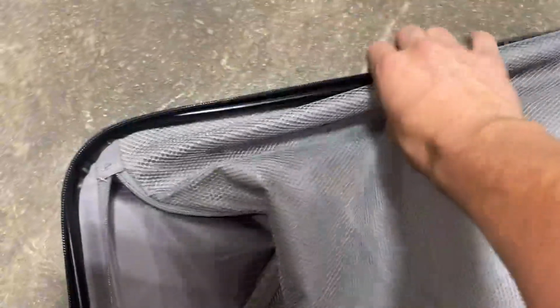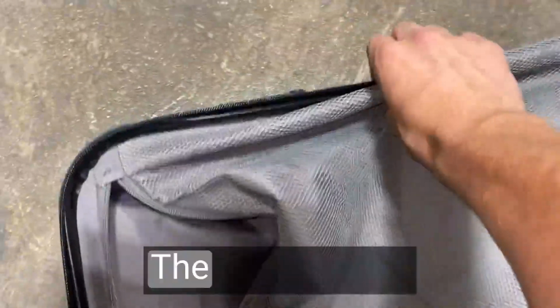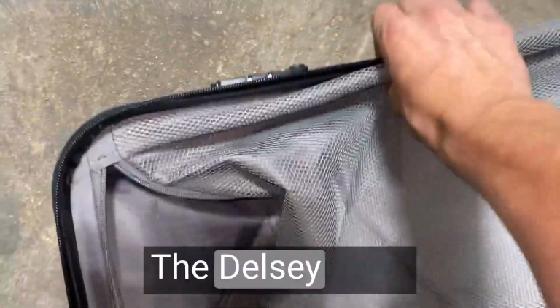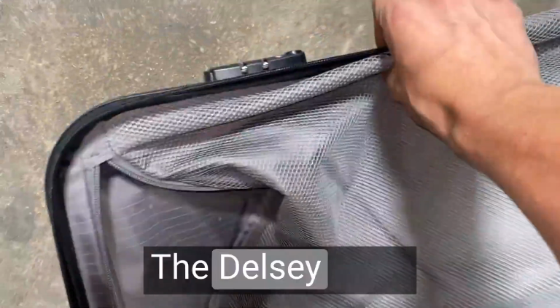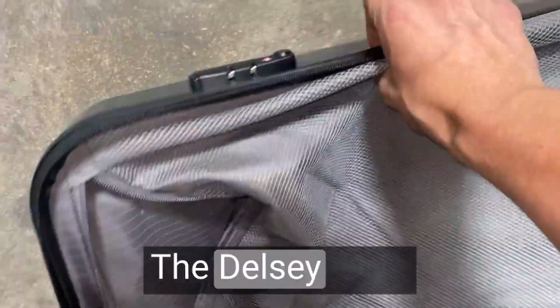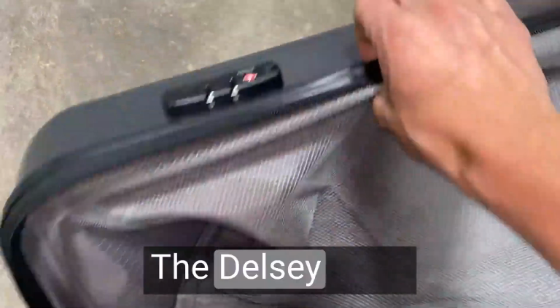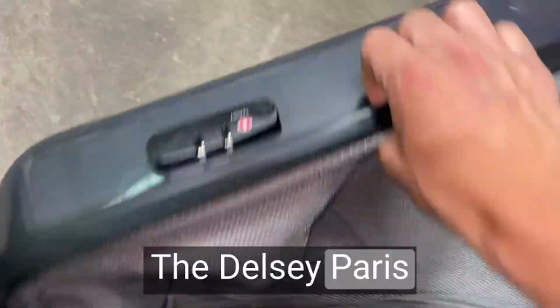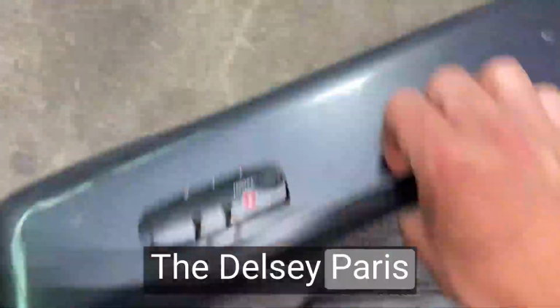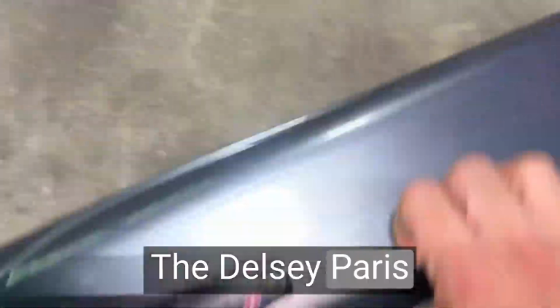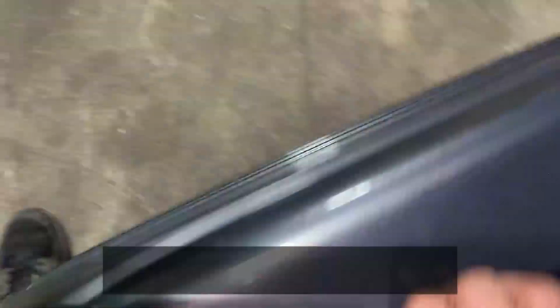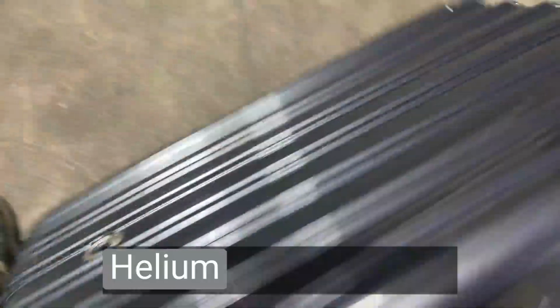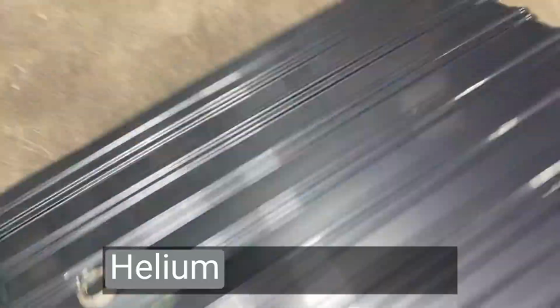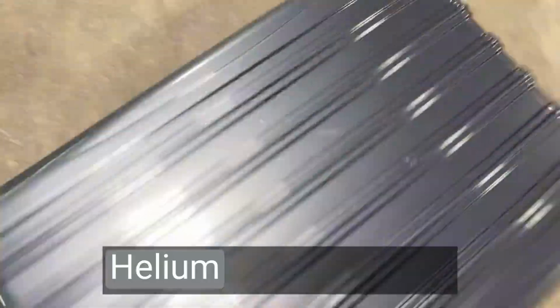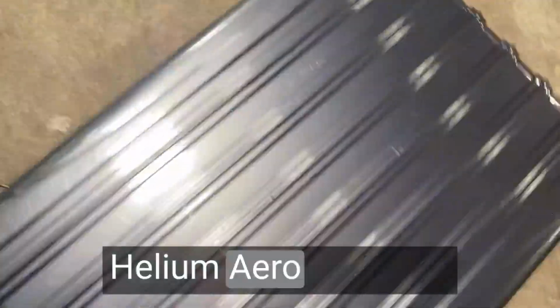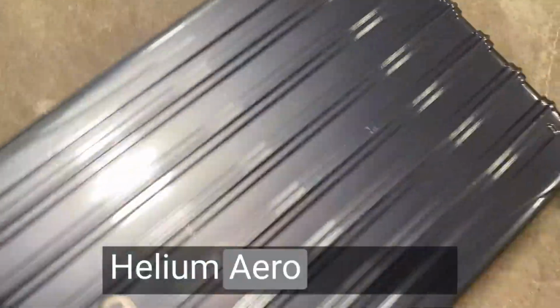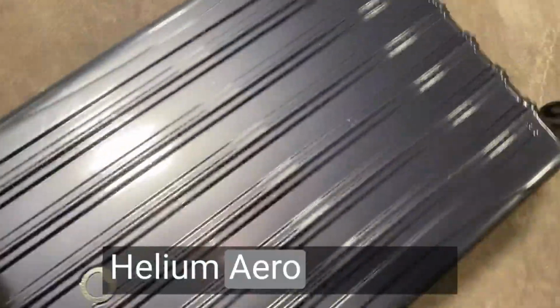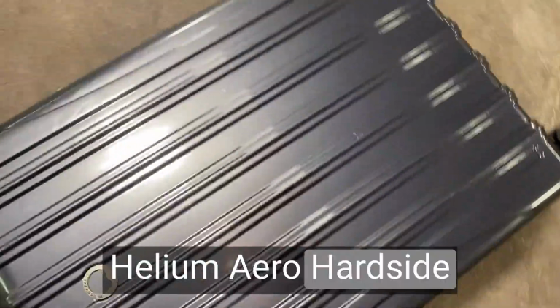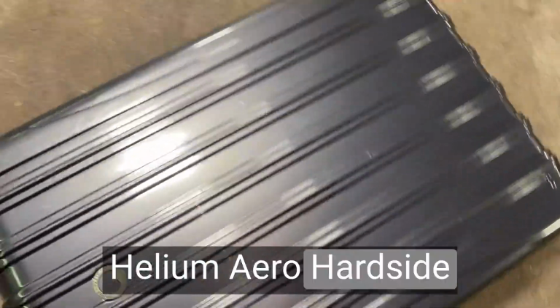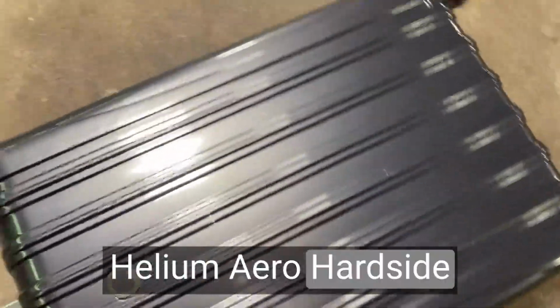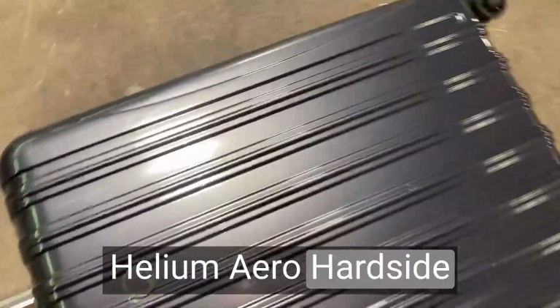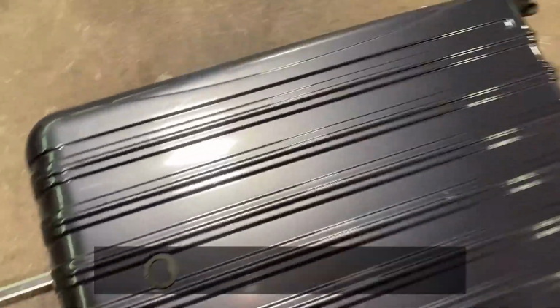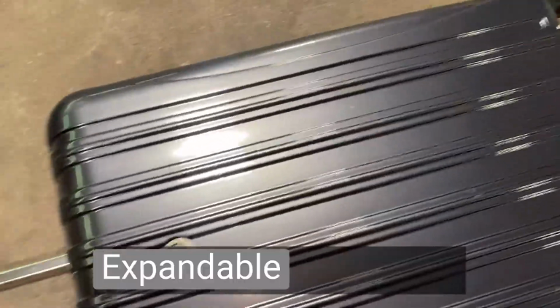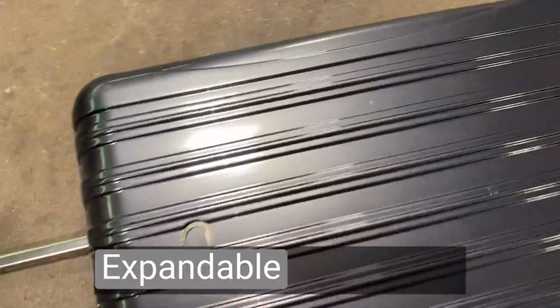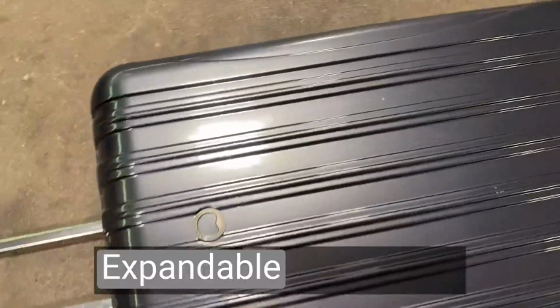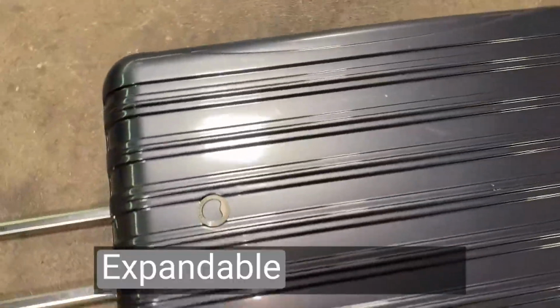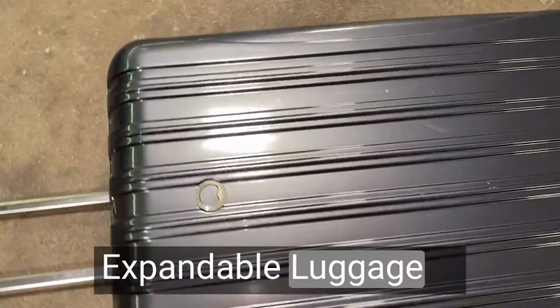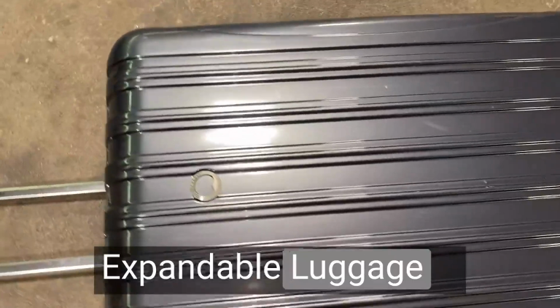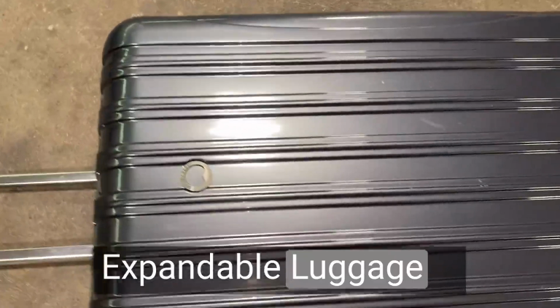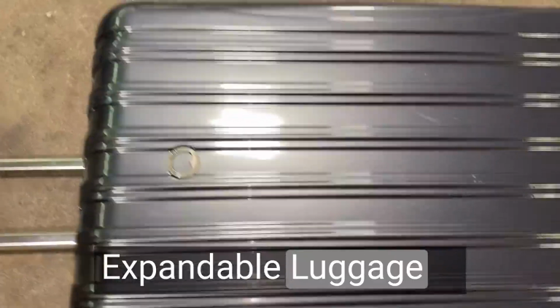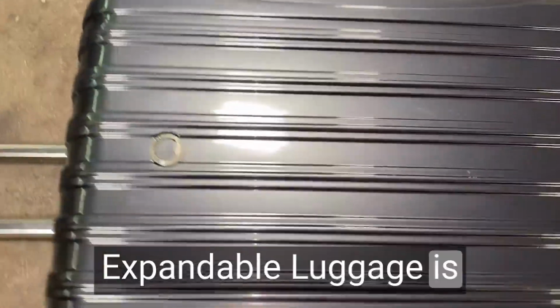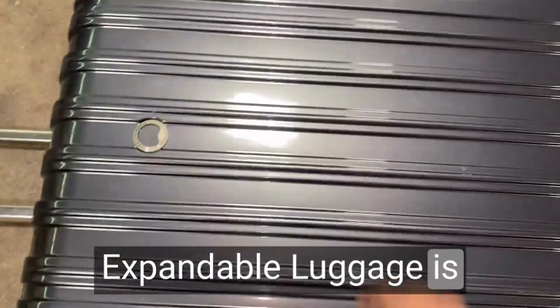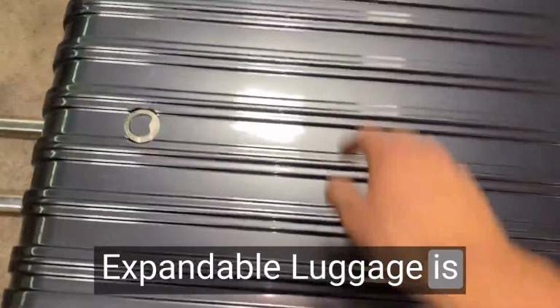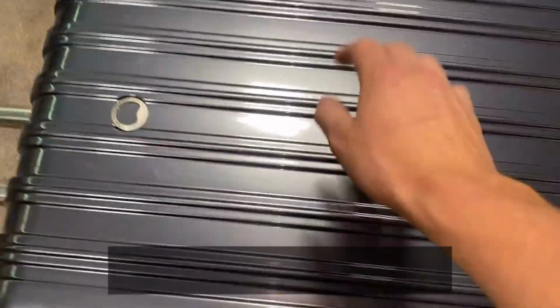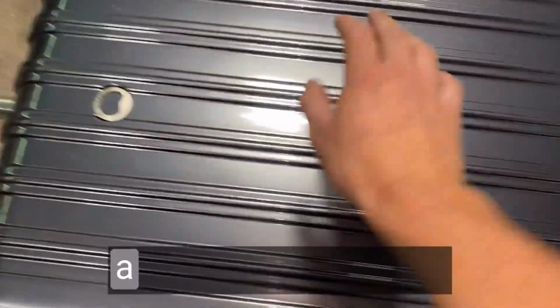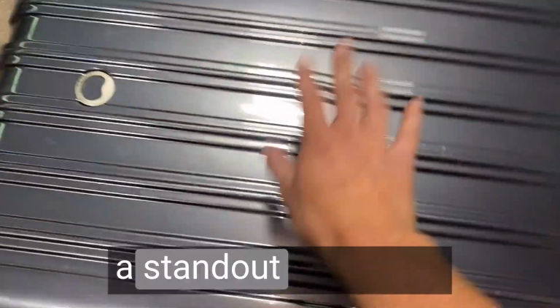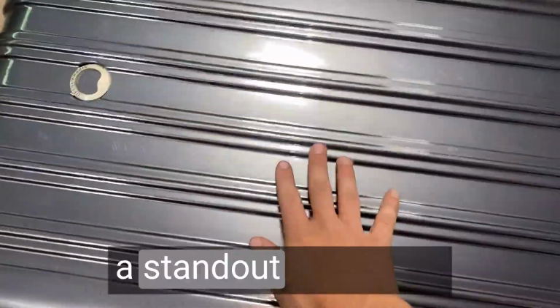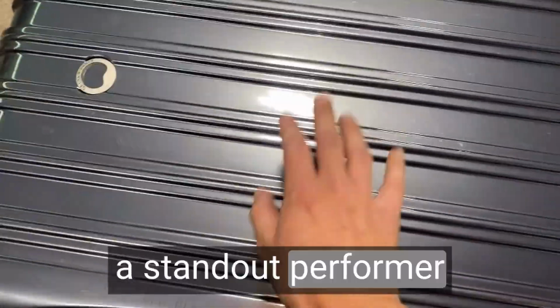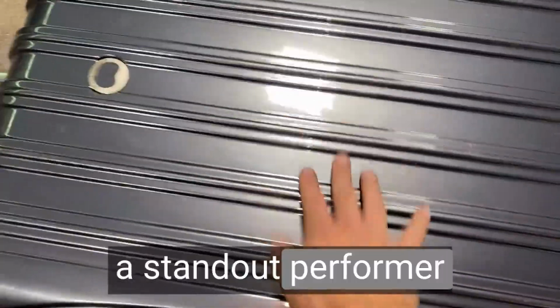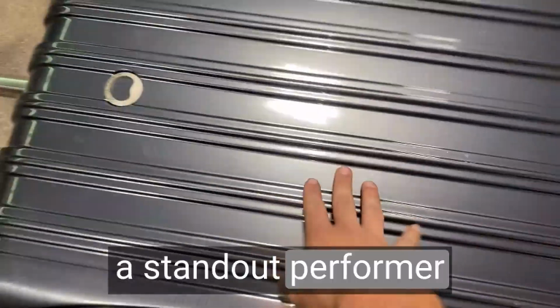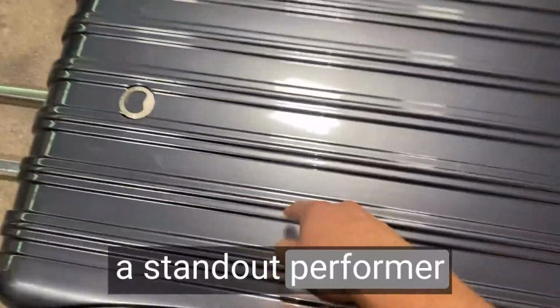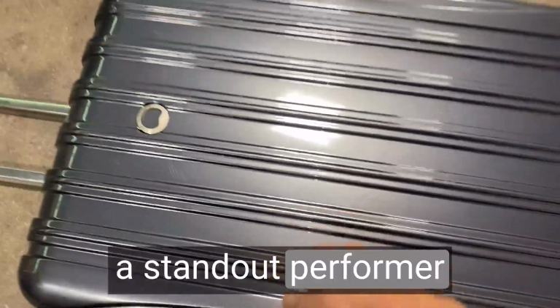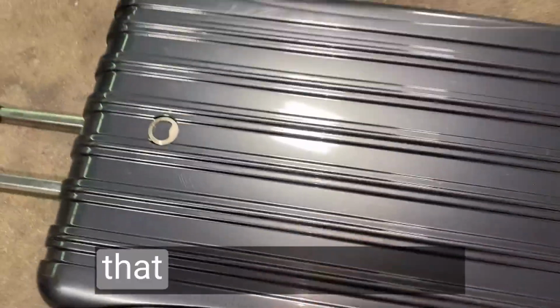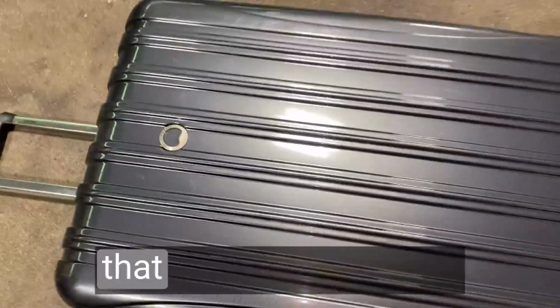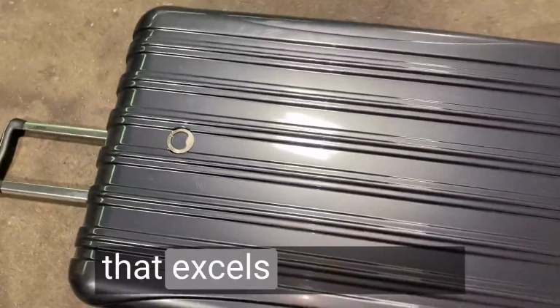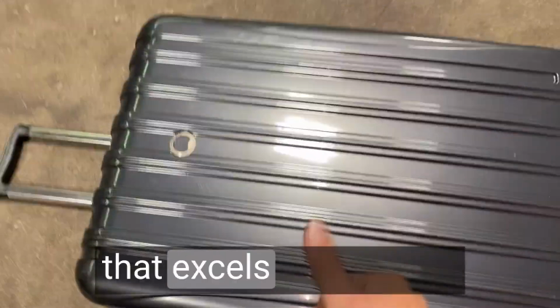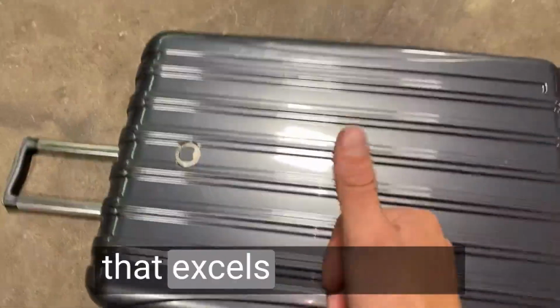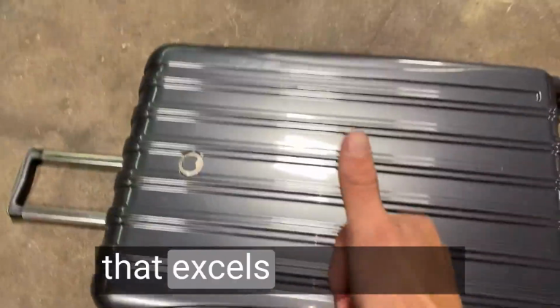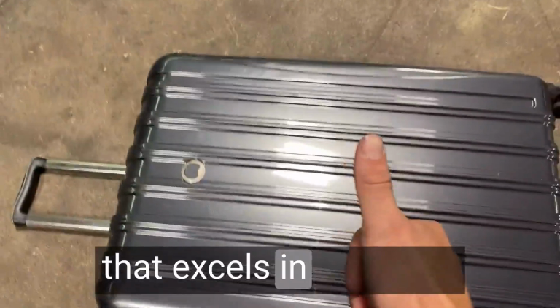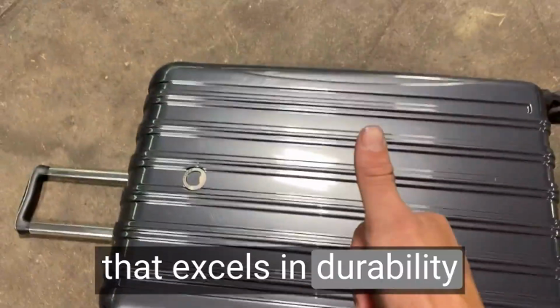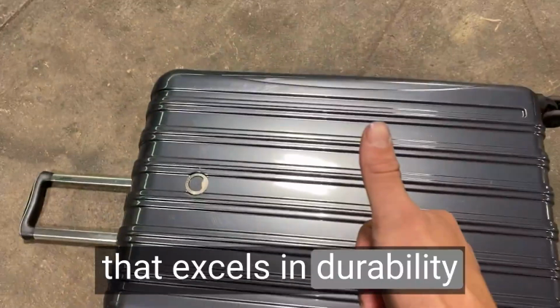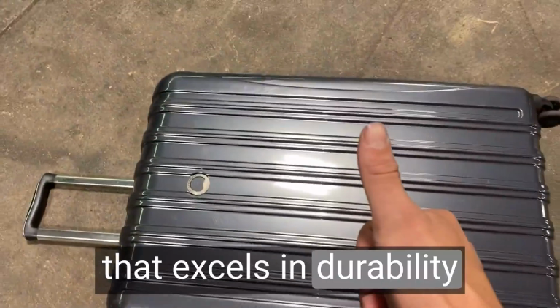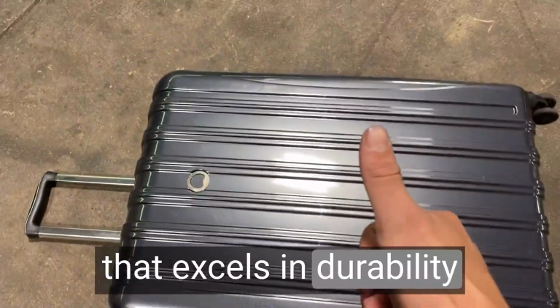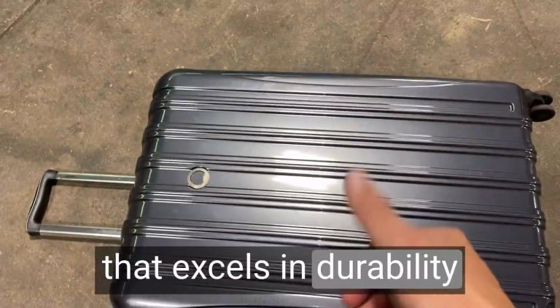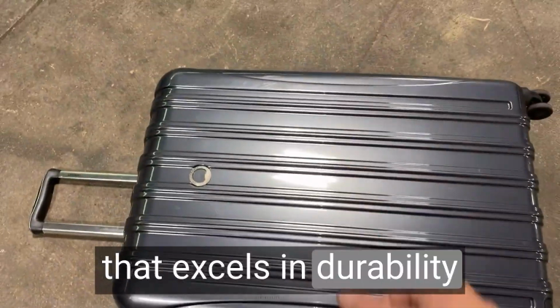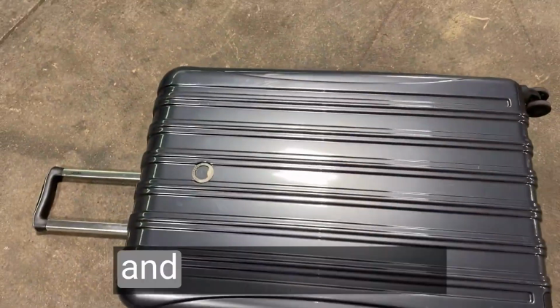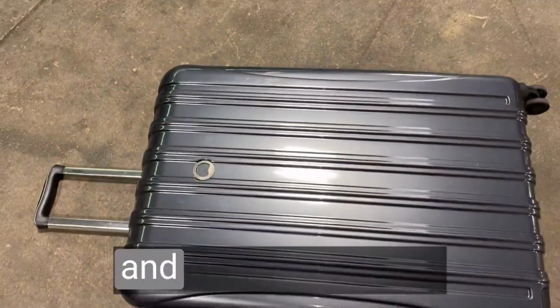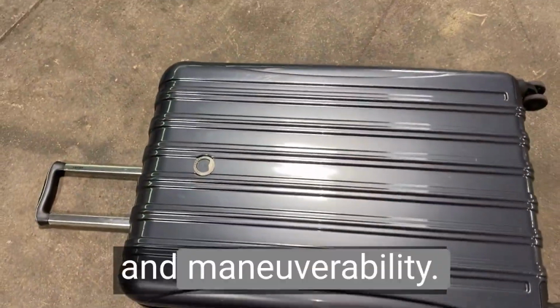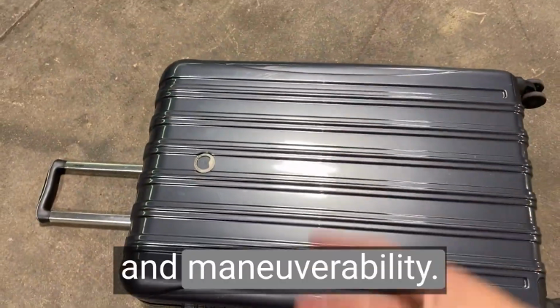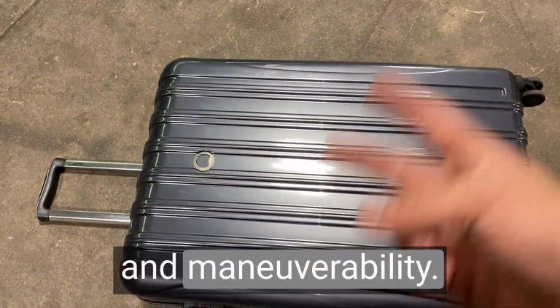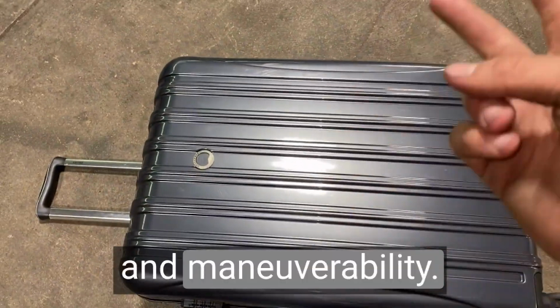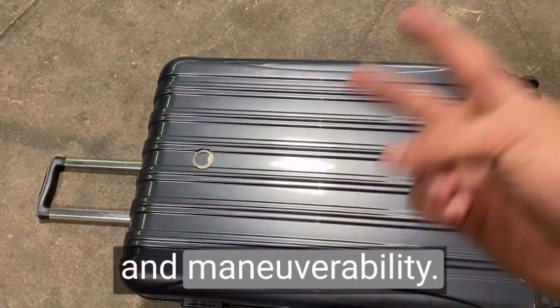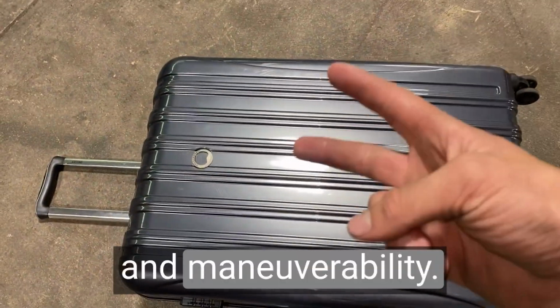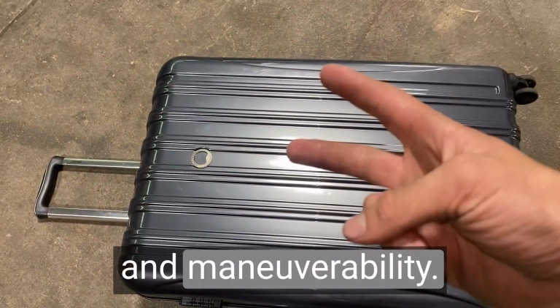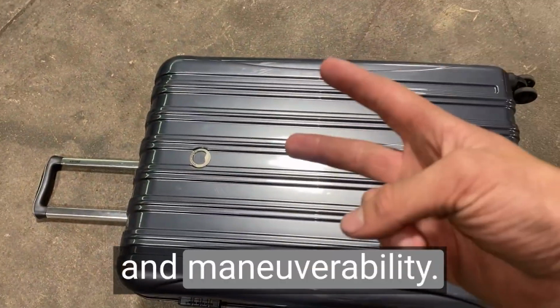The Delcy Paris Helium Arrow hardside expandable luggage is a standout performer that excels in durability and maneuverability.